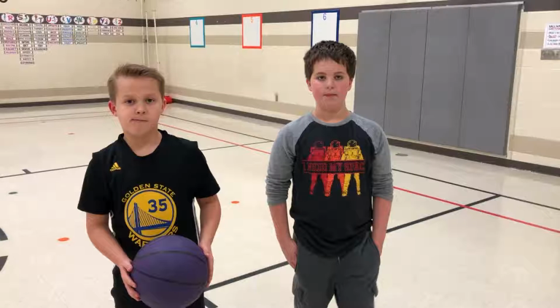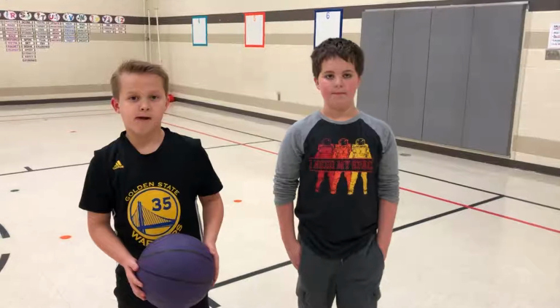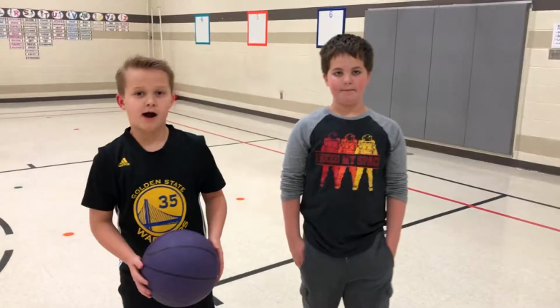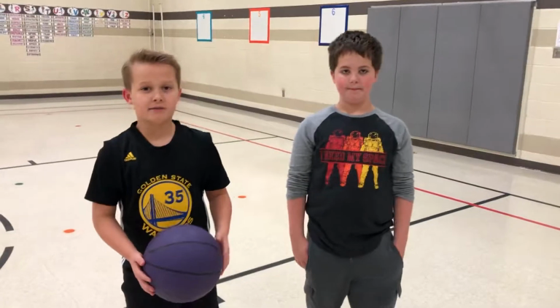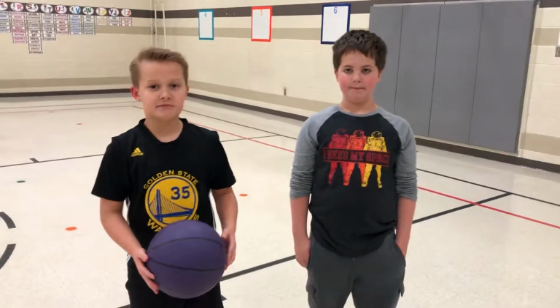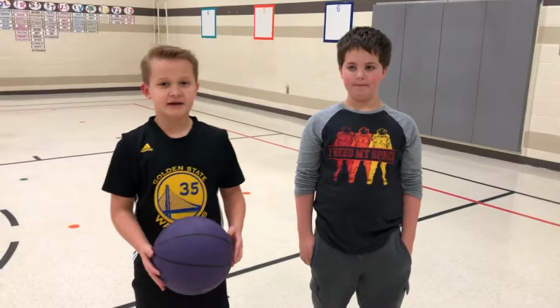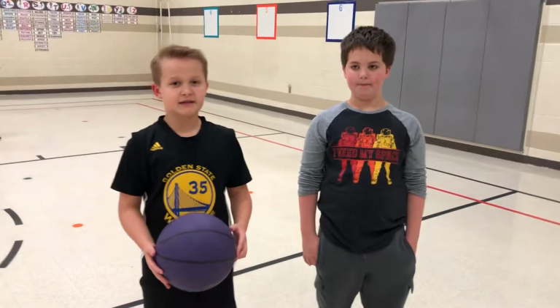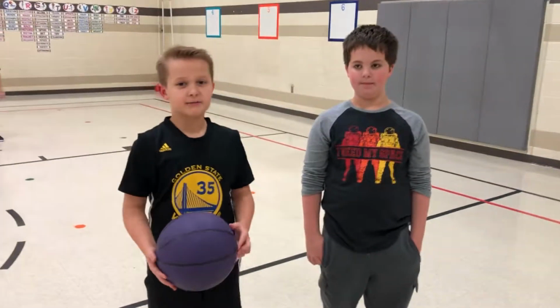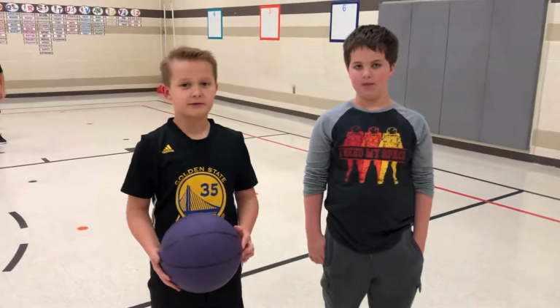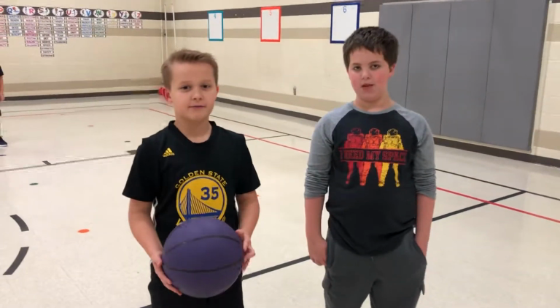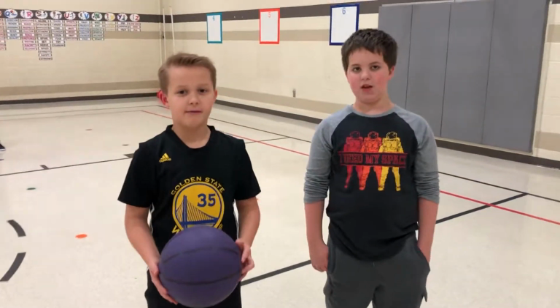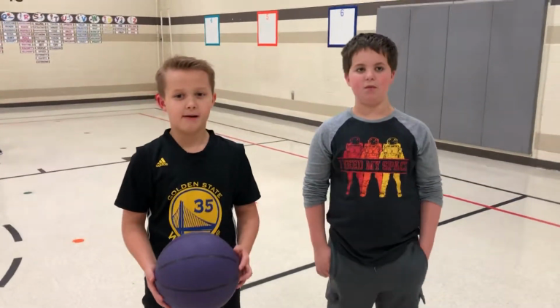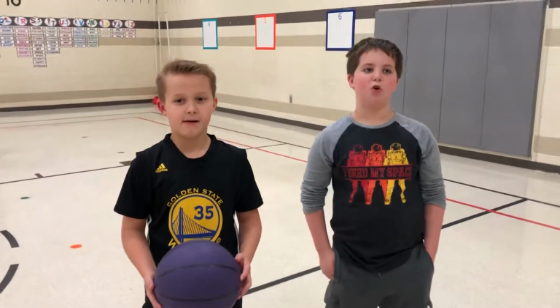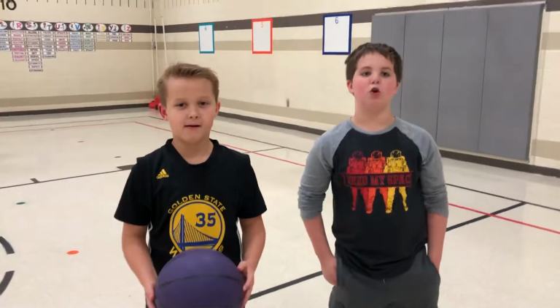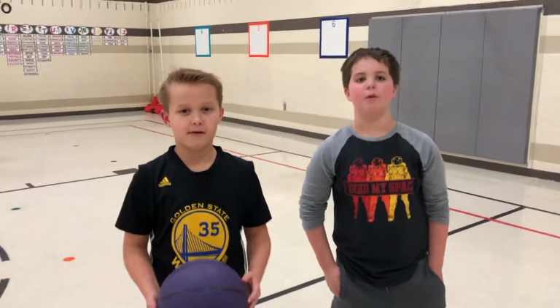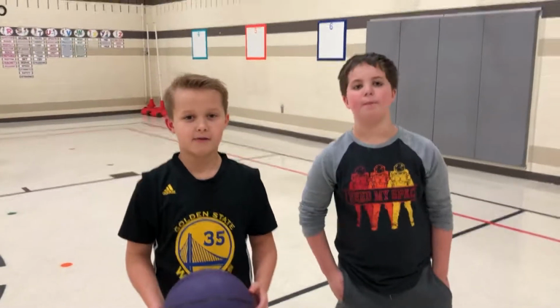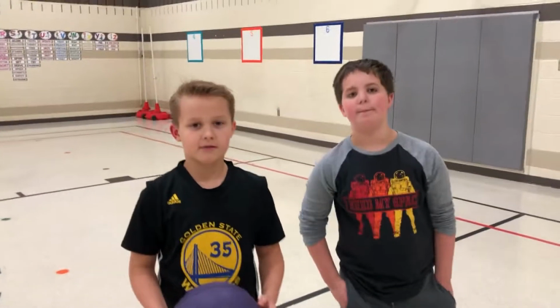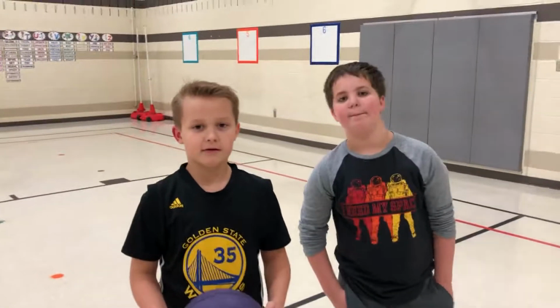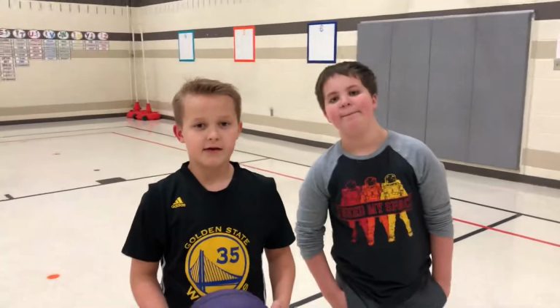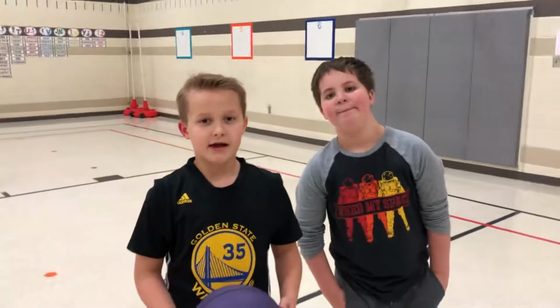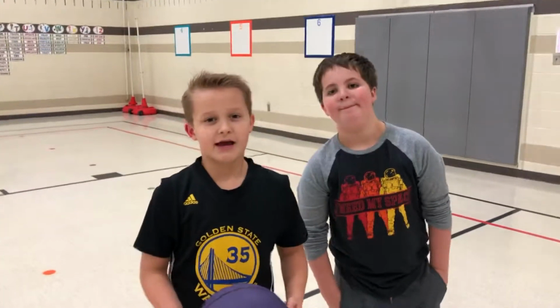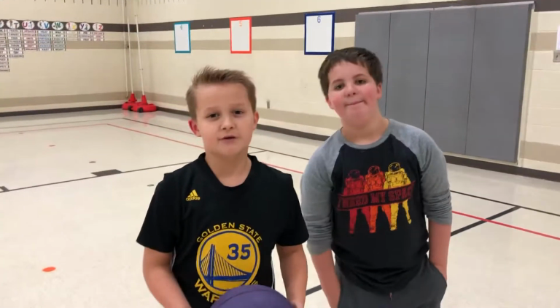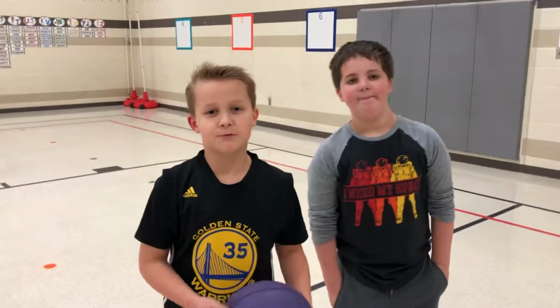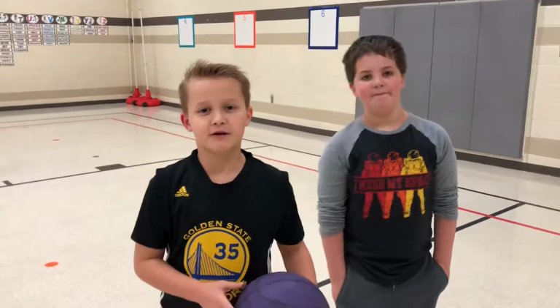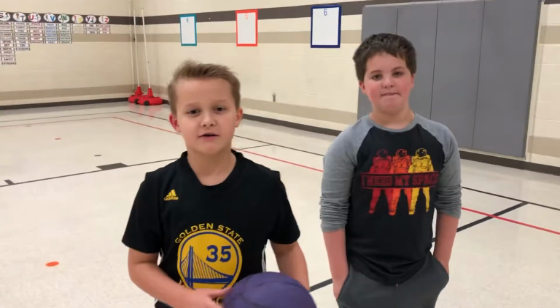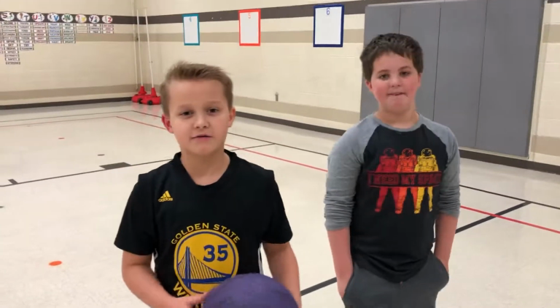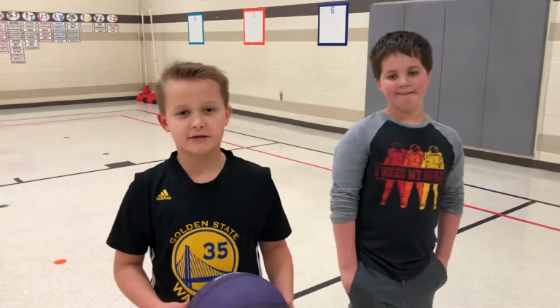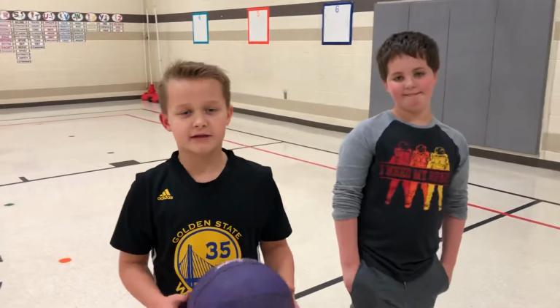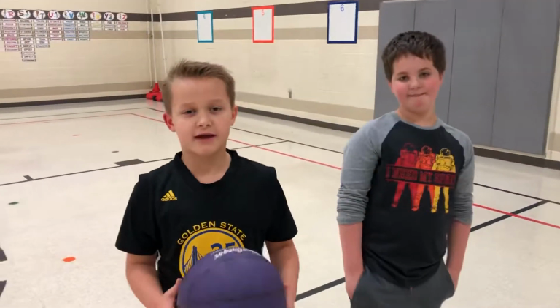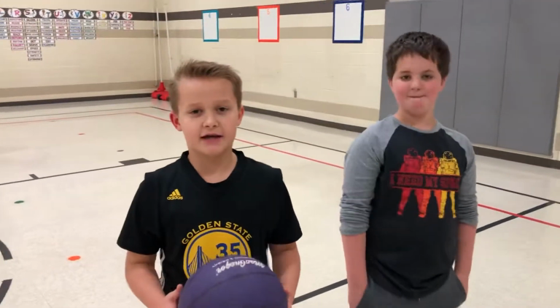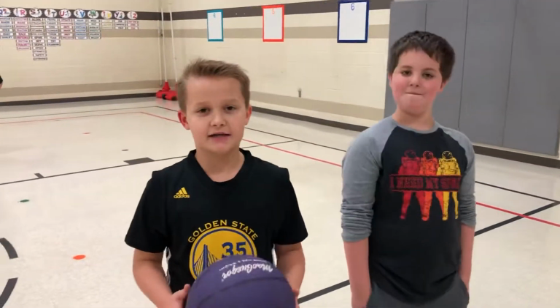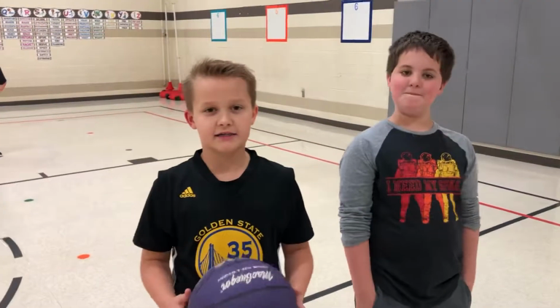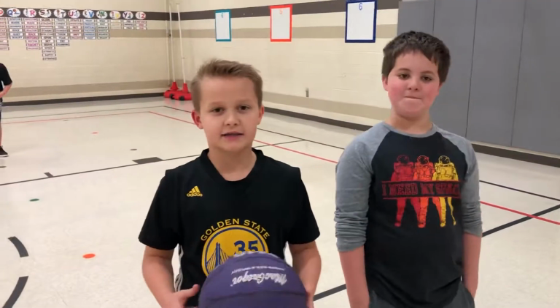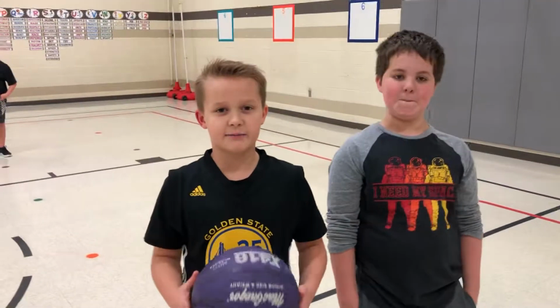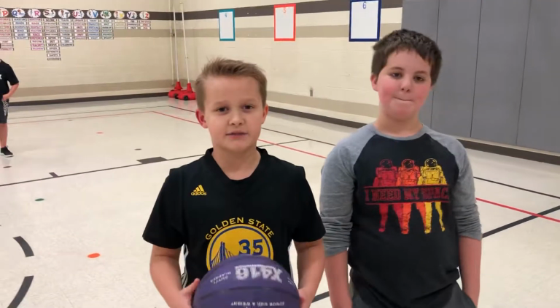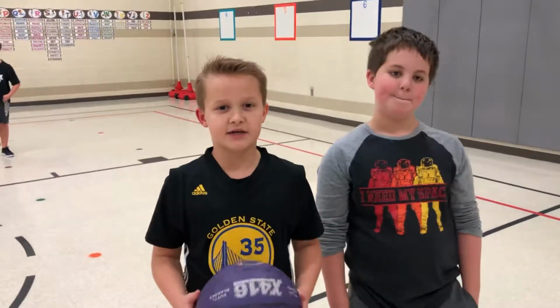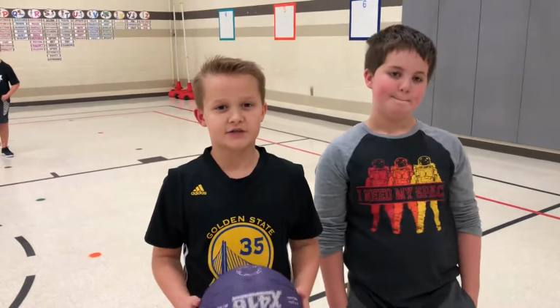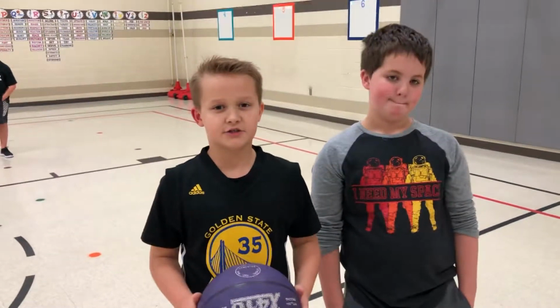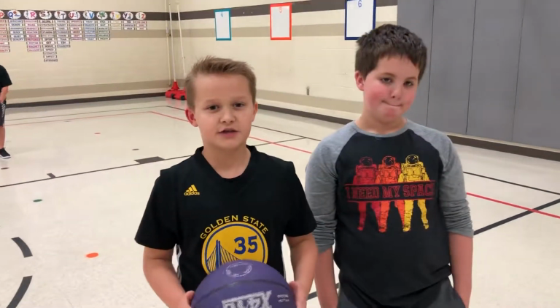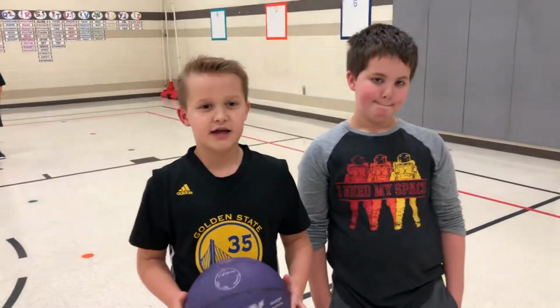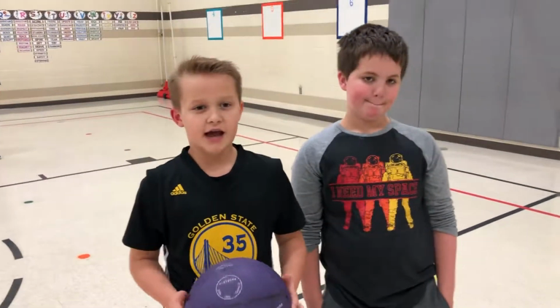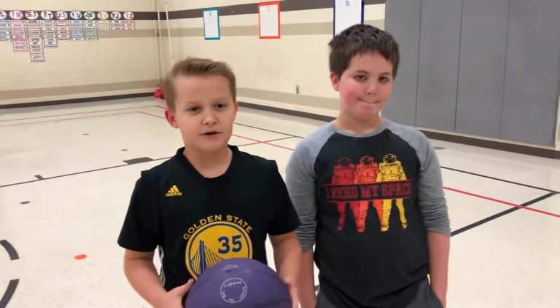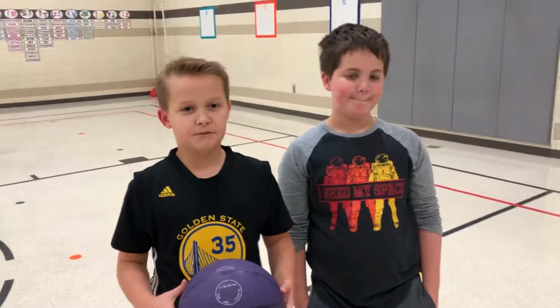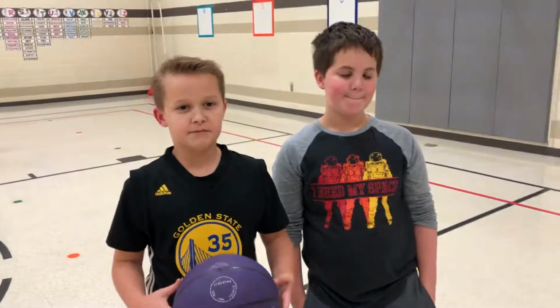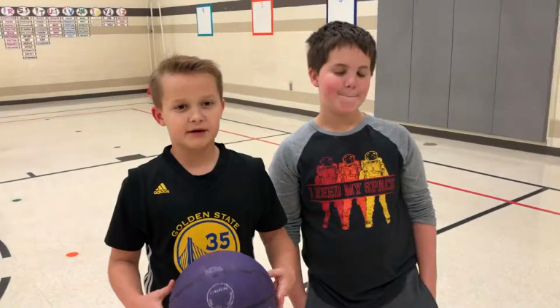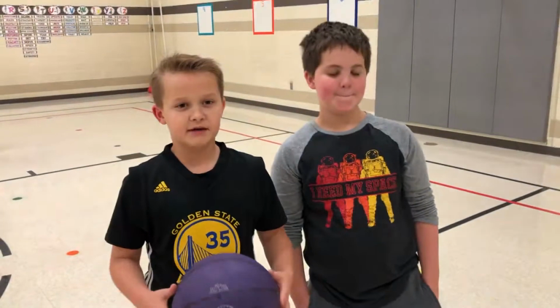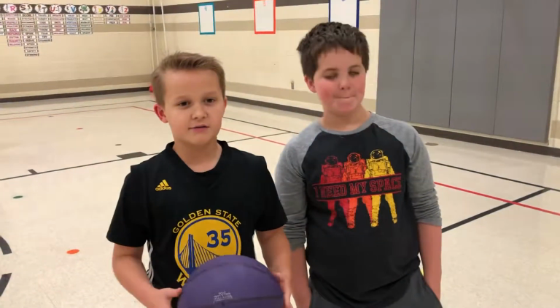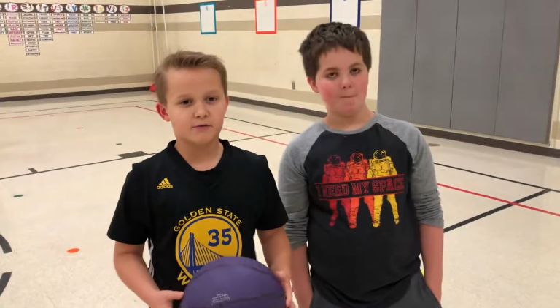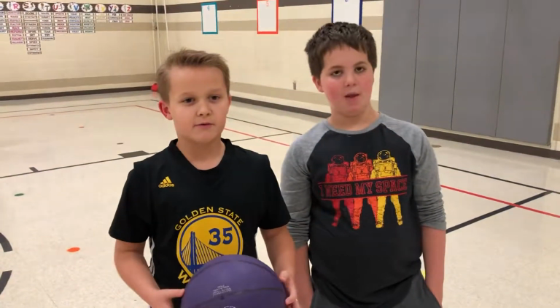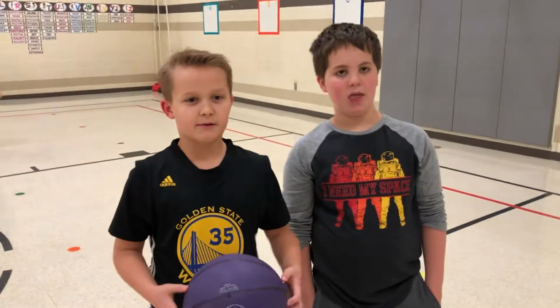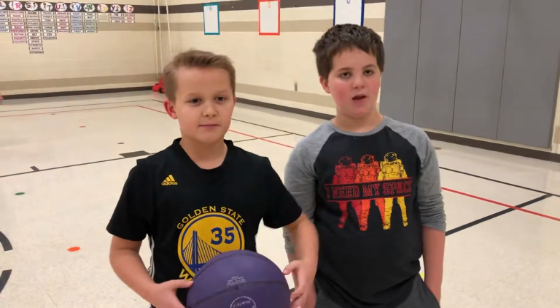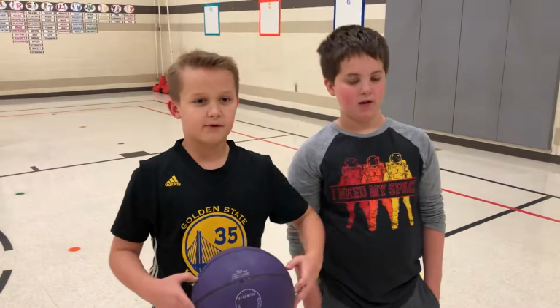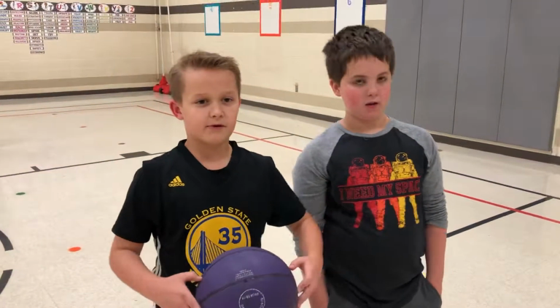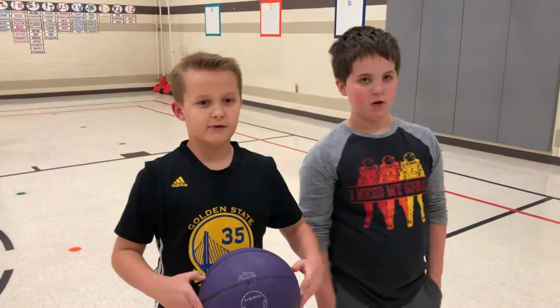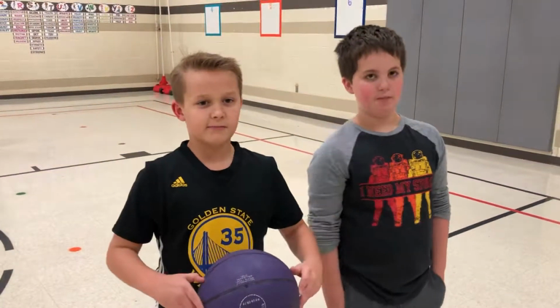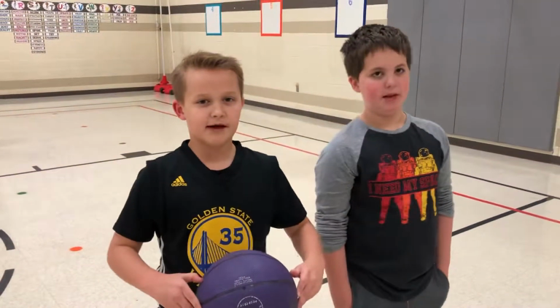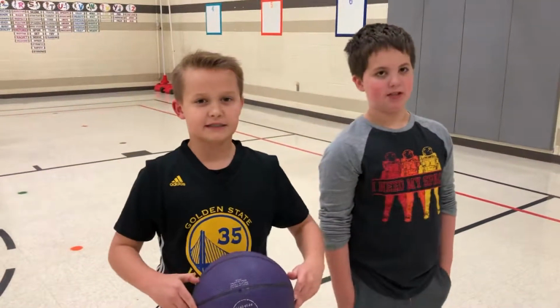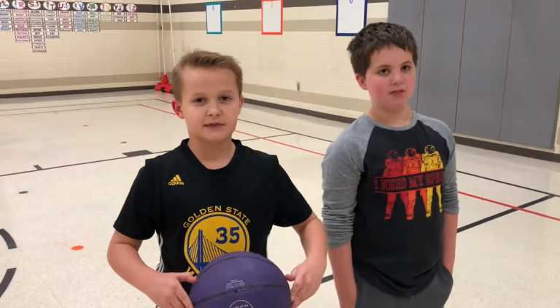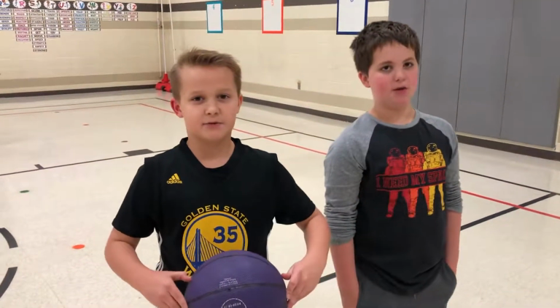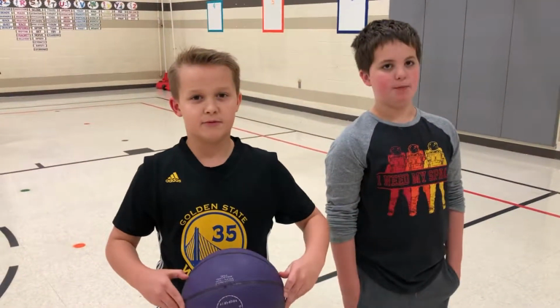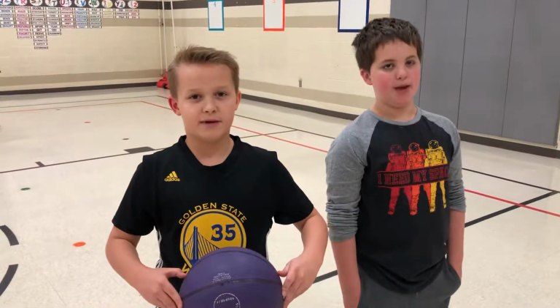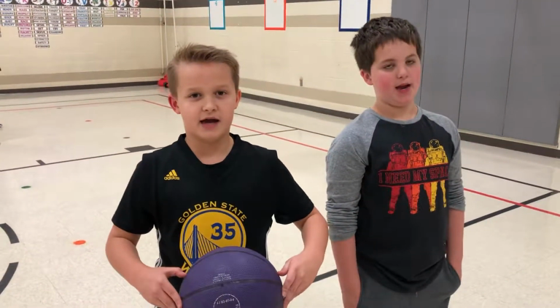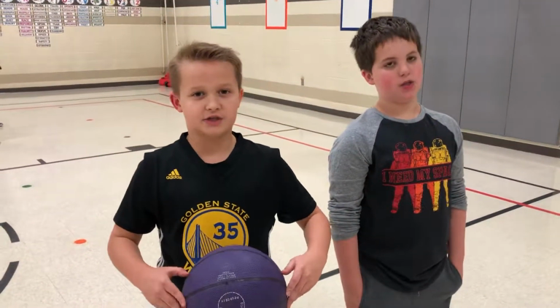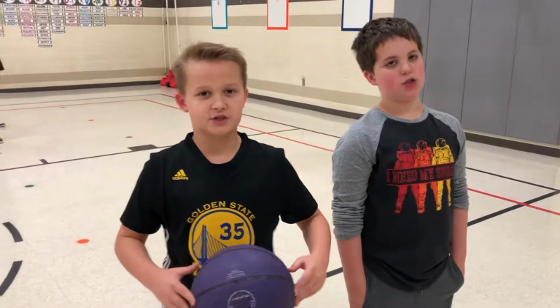I'm Caleb, and I'm Carter, and we're with the IES Game Changers, and we made a warm-up called Basketball Bash.